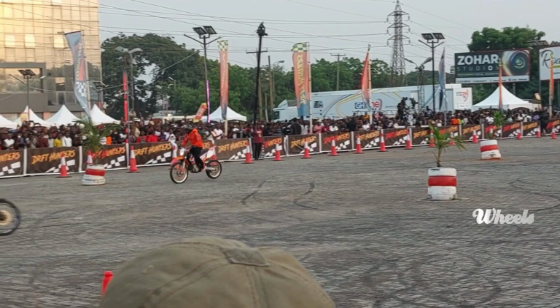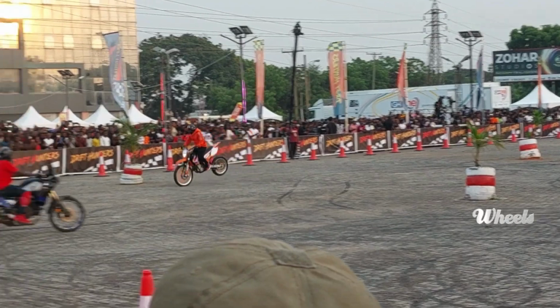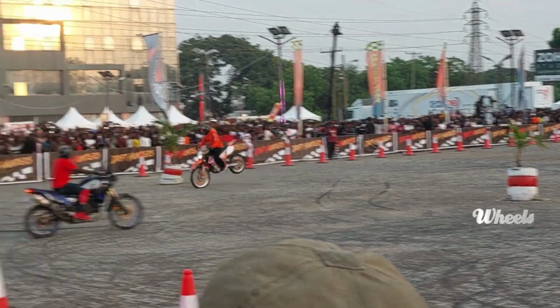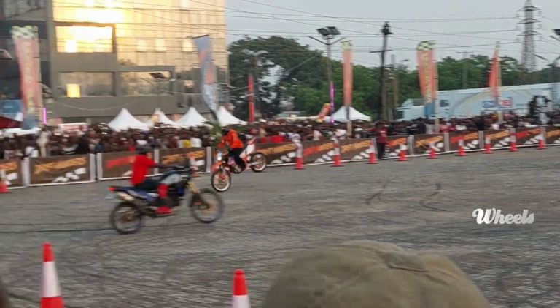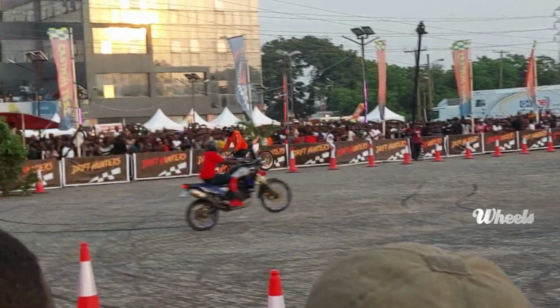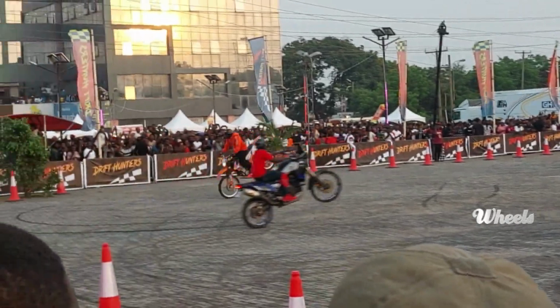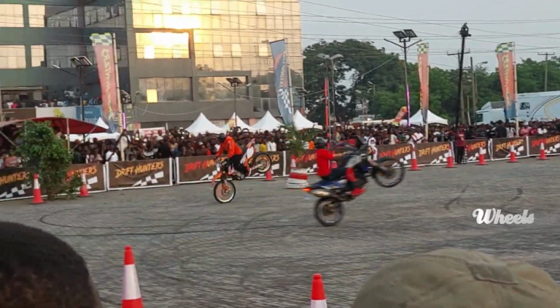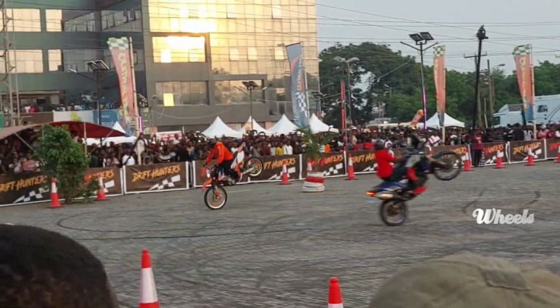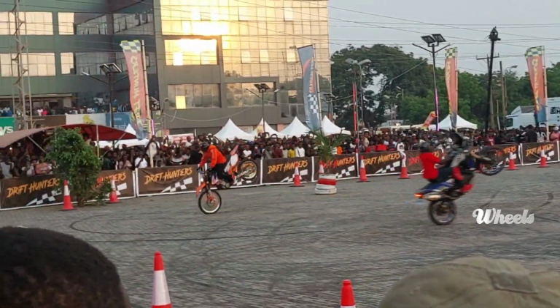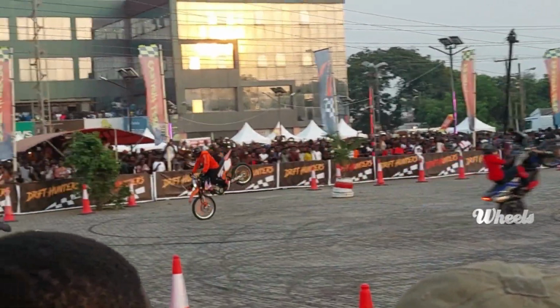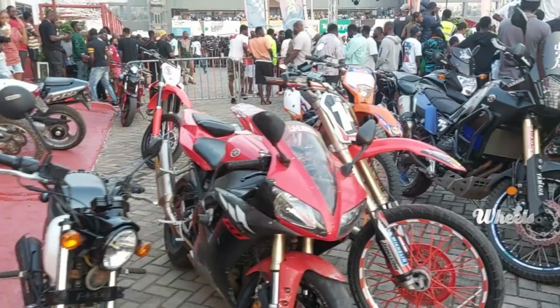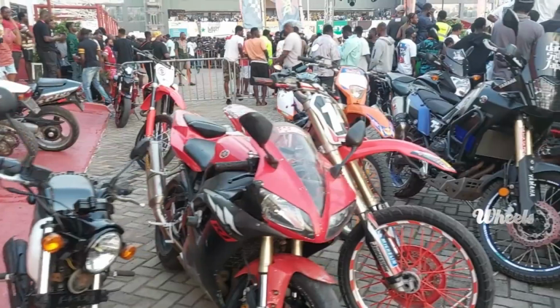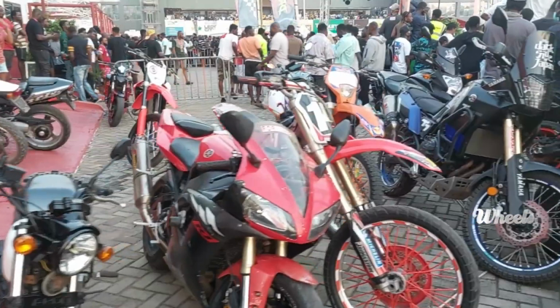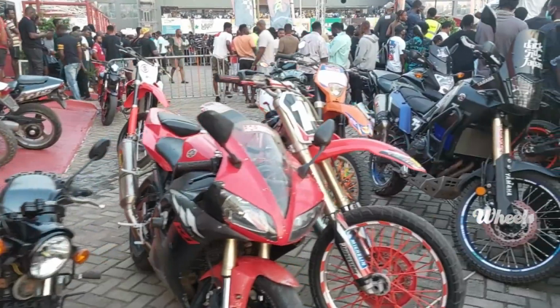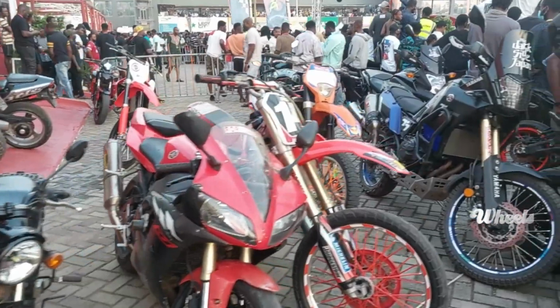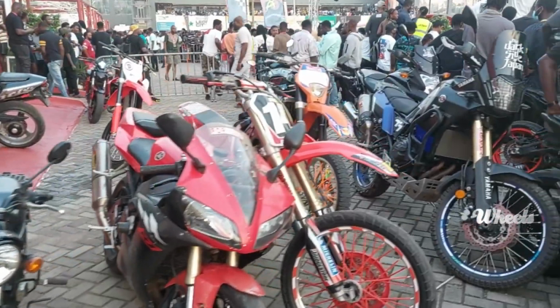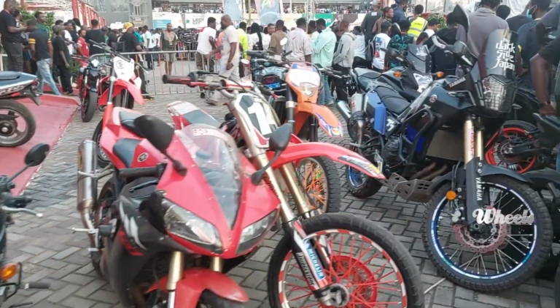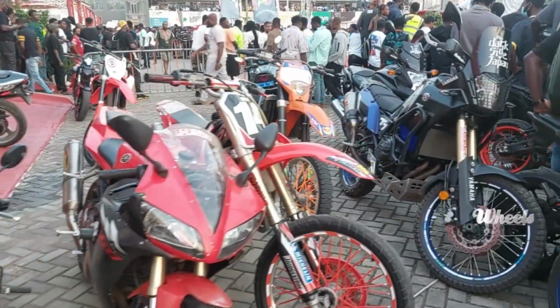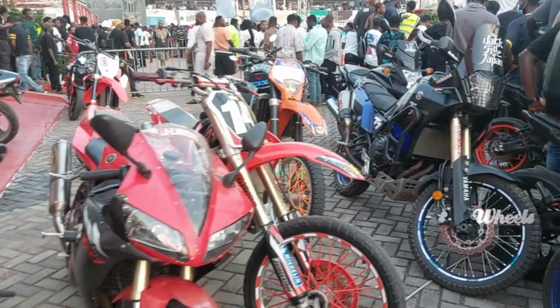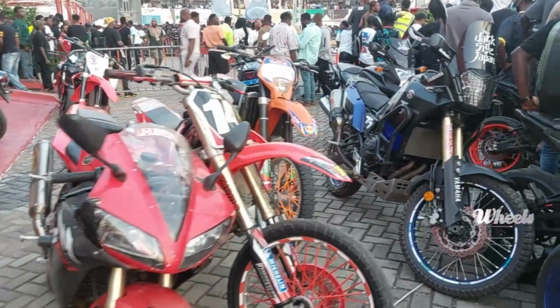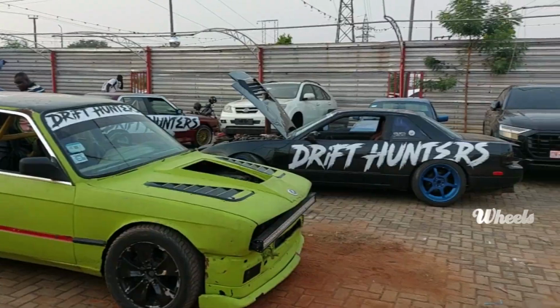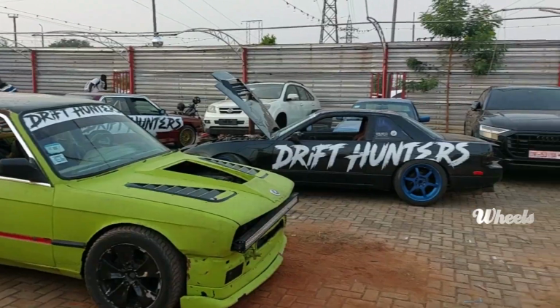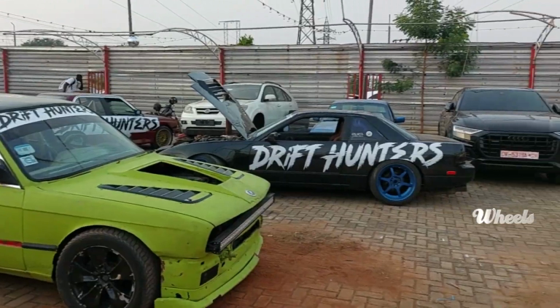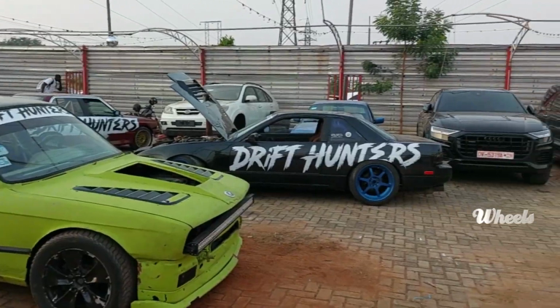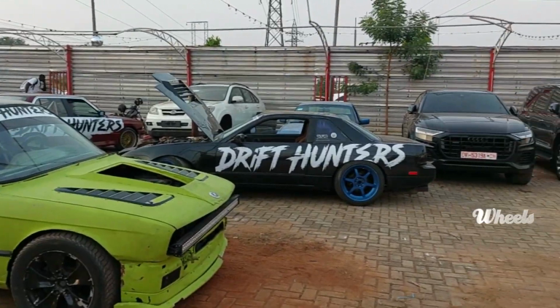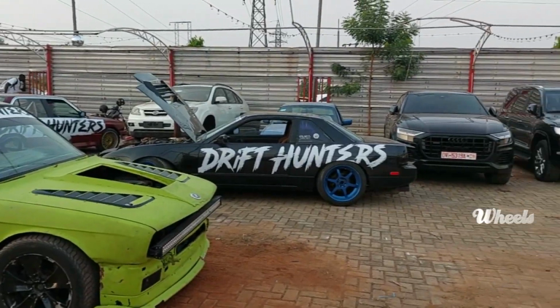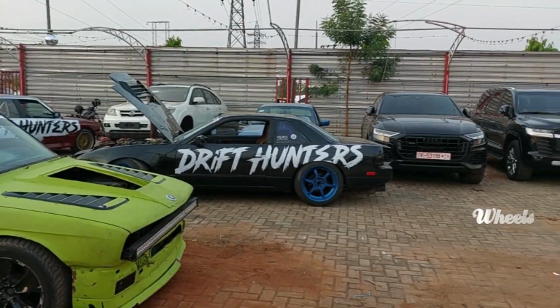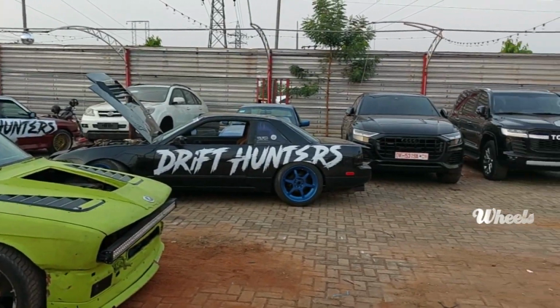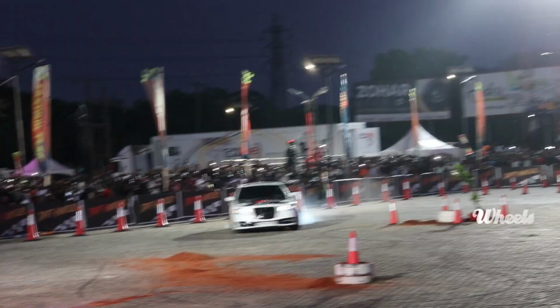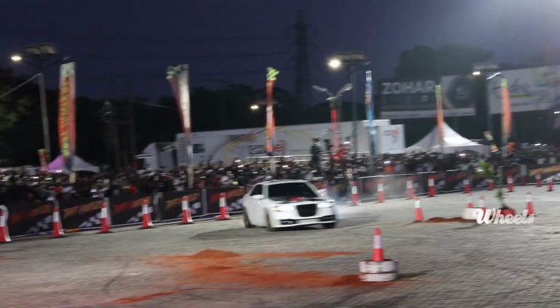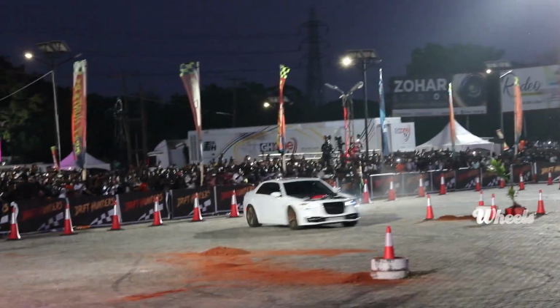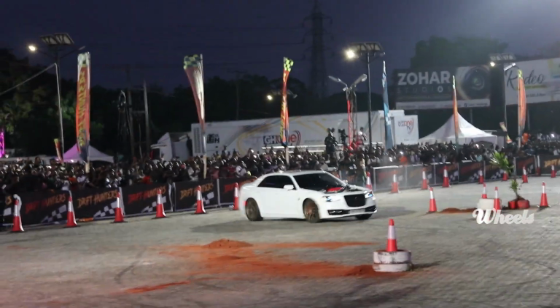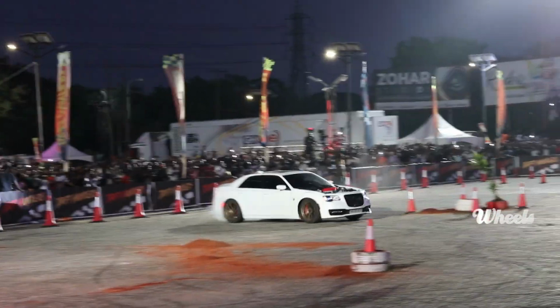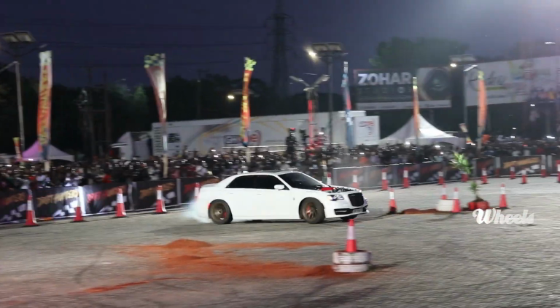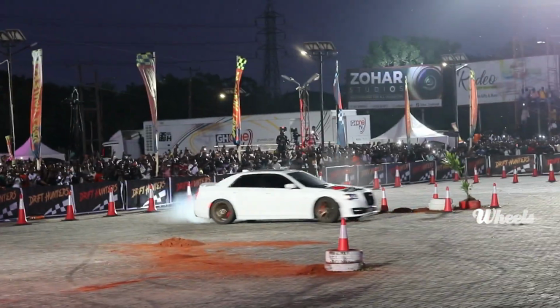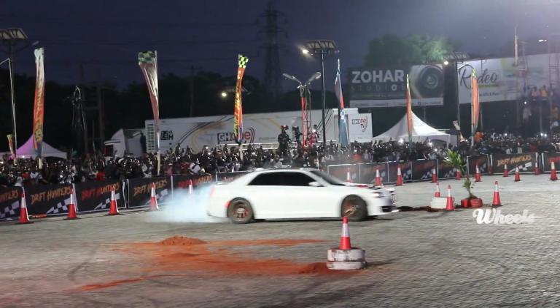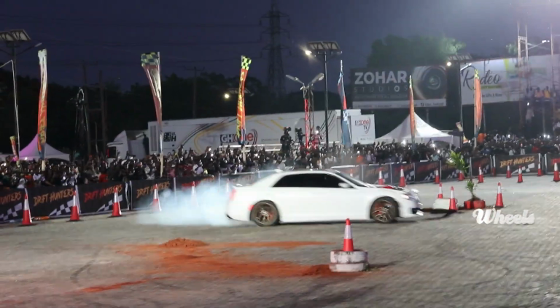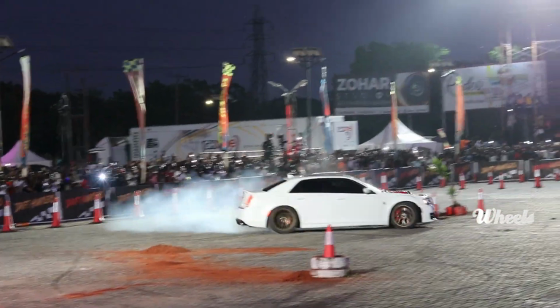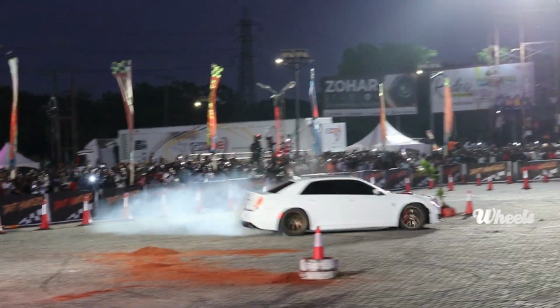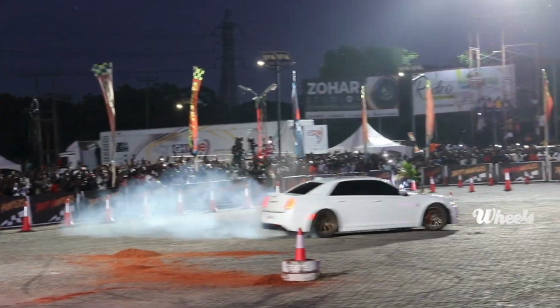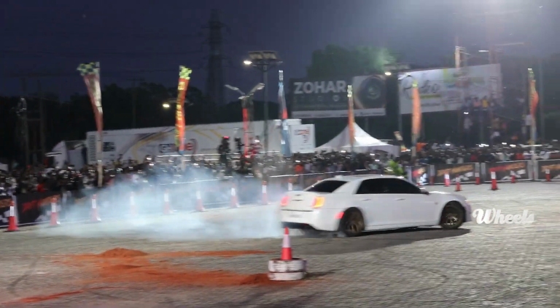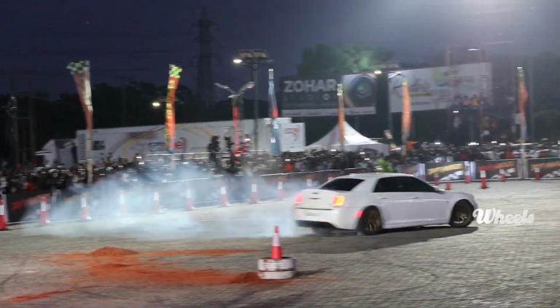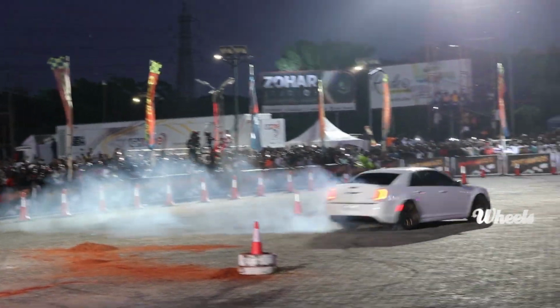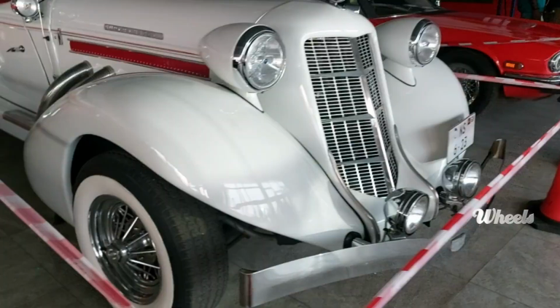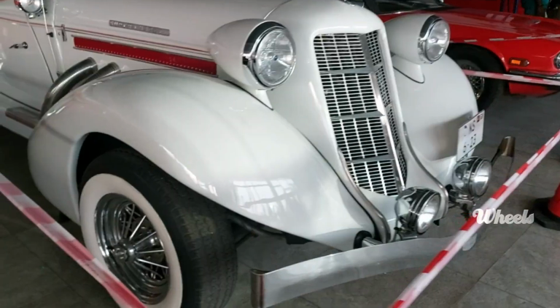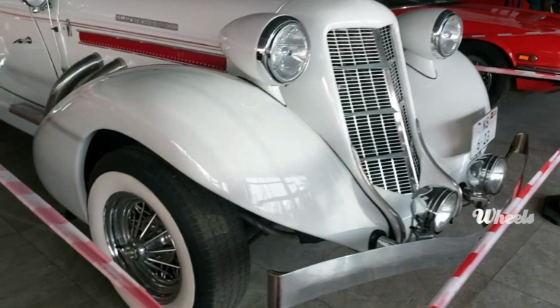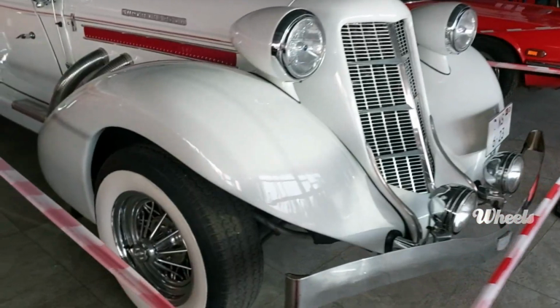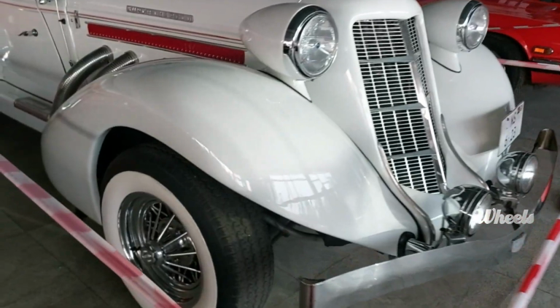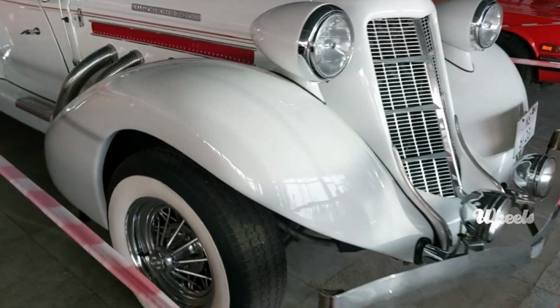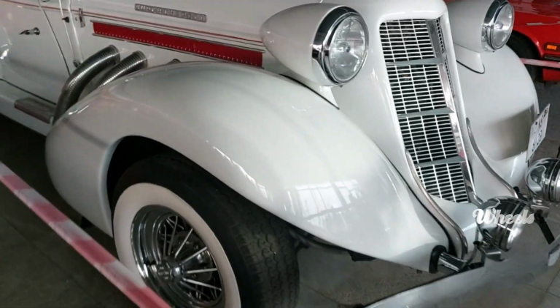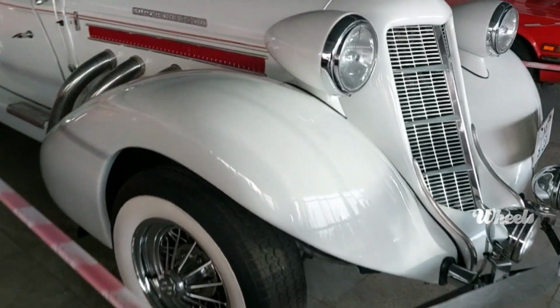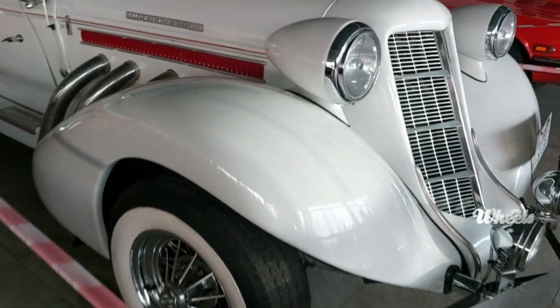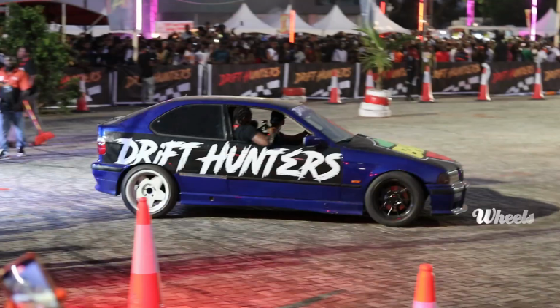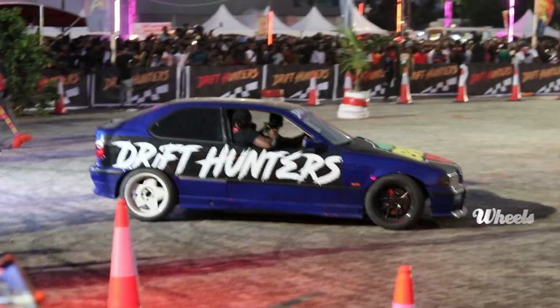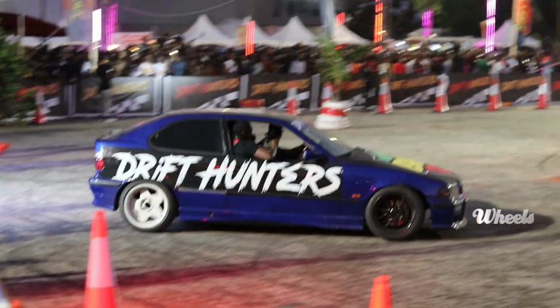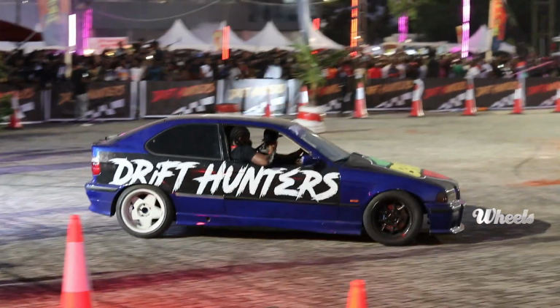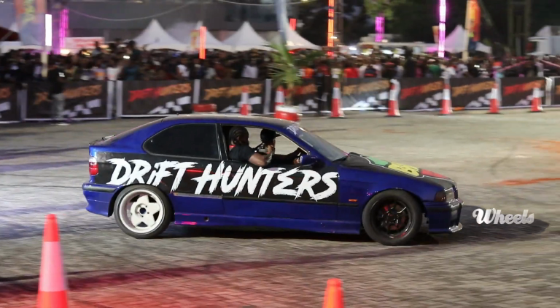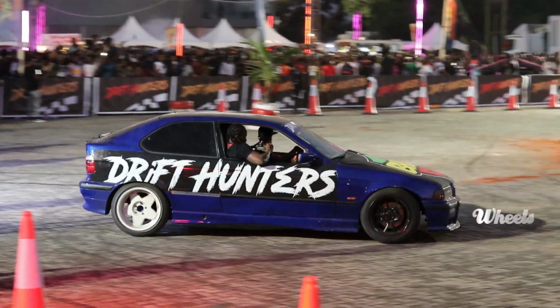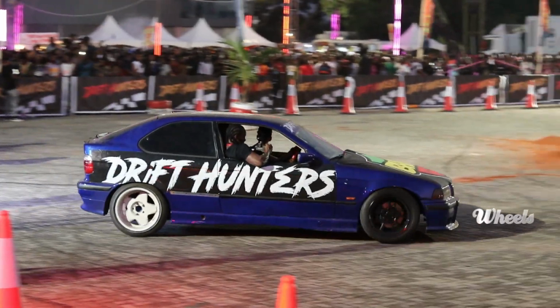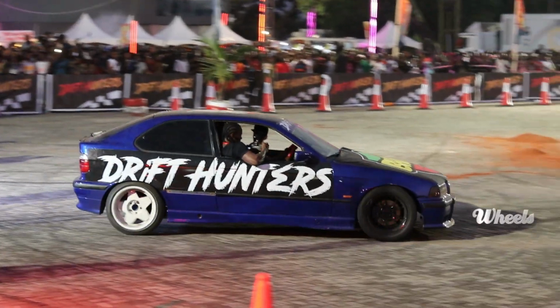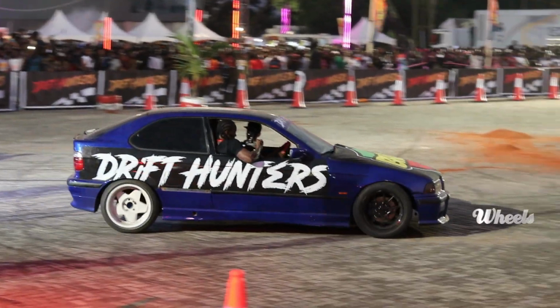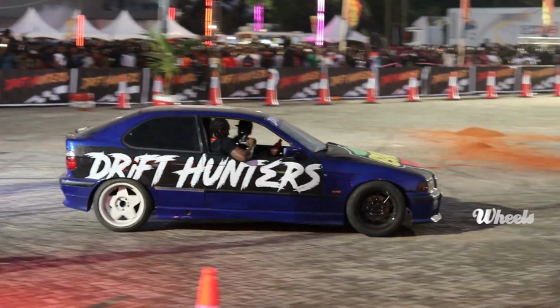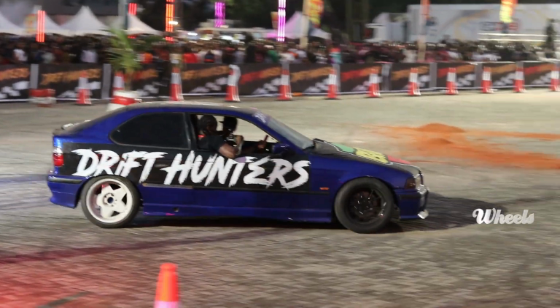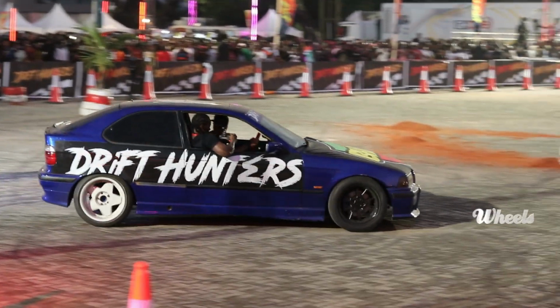At the Drift Hunters event there were many motorcycles and many more cars, from simple sedans, a few classics, and a plethora of muscle cars.